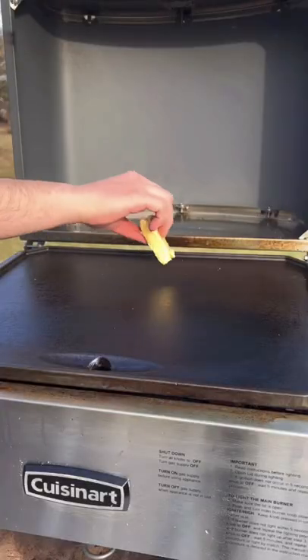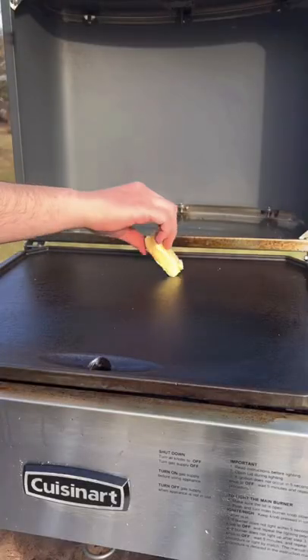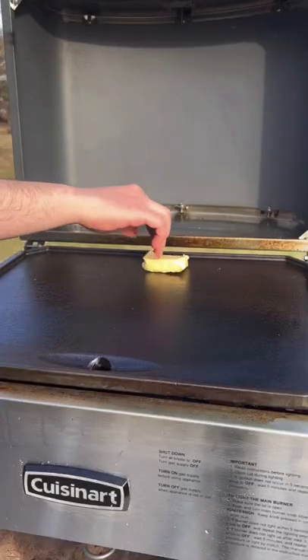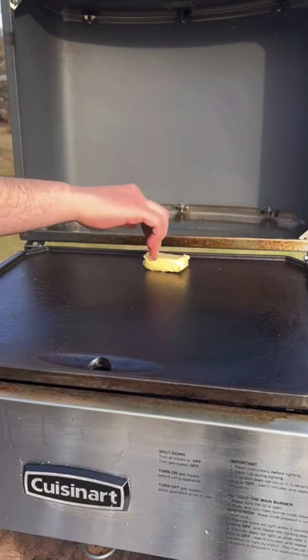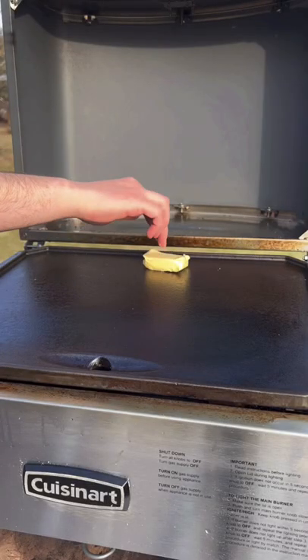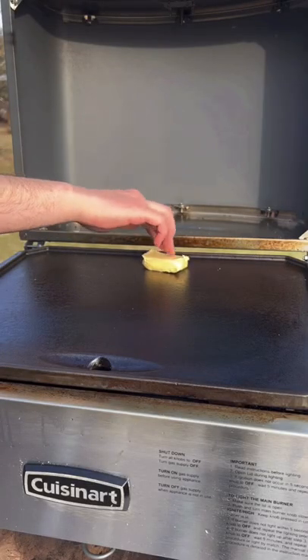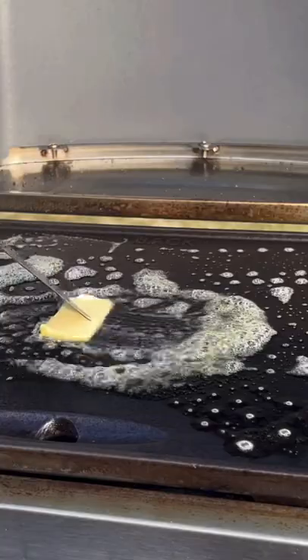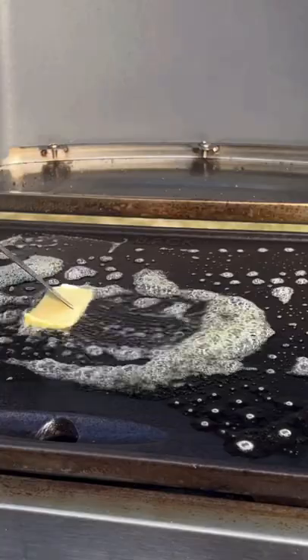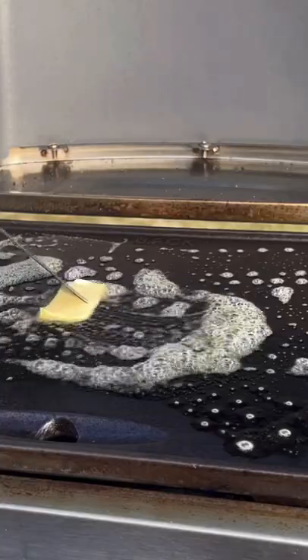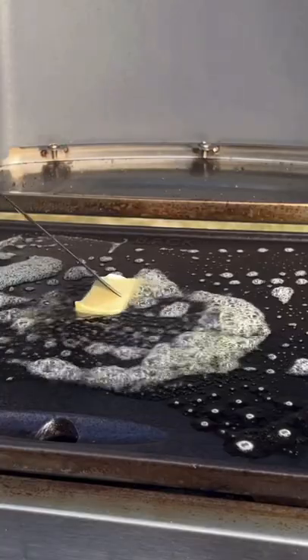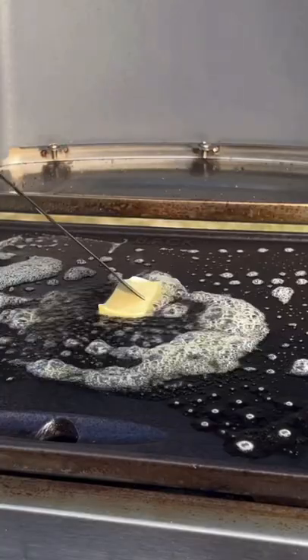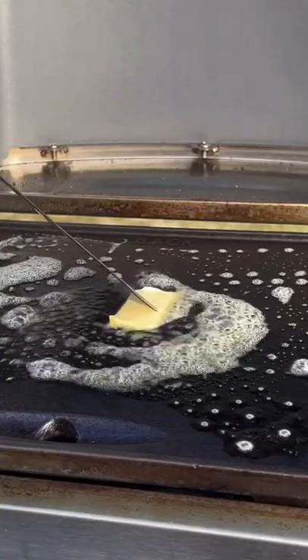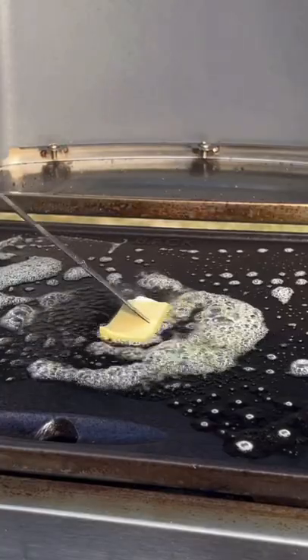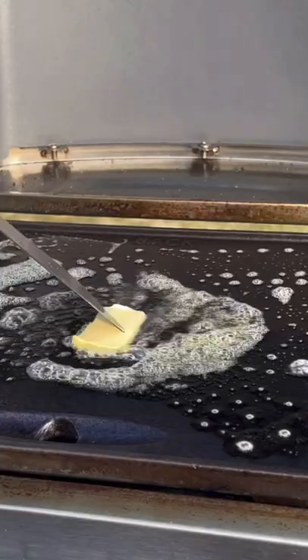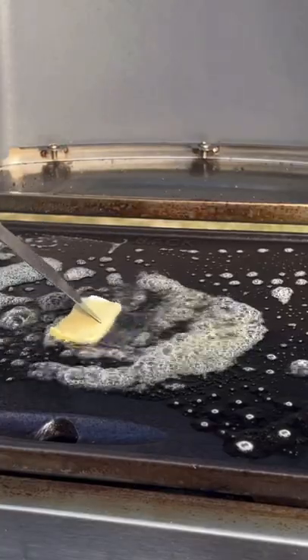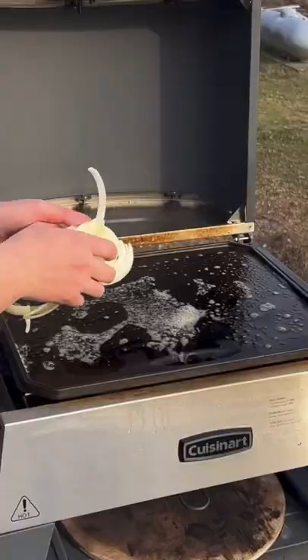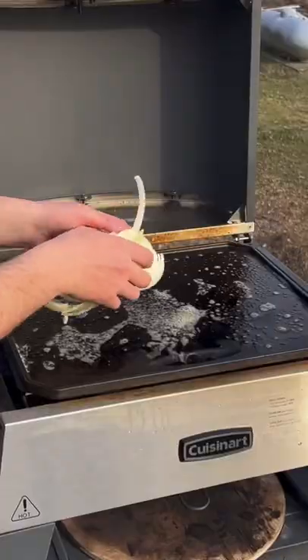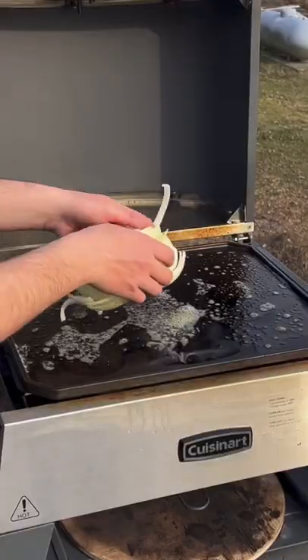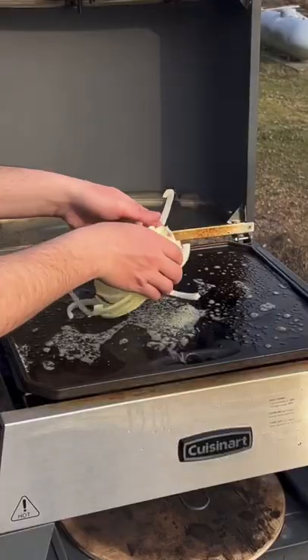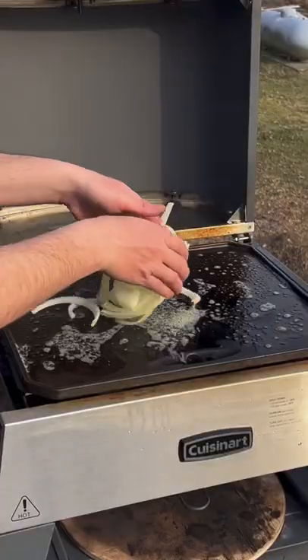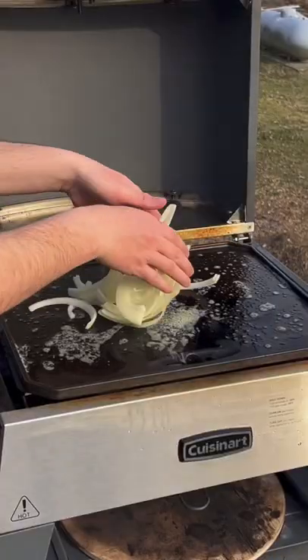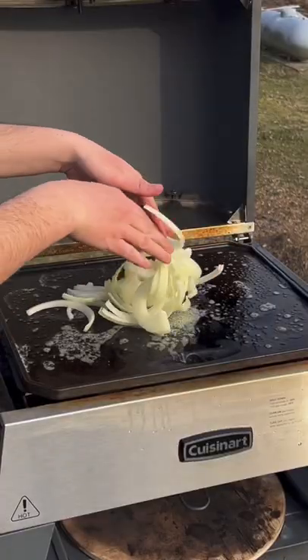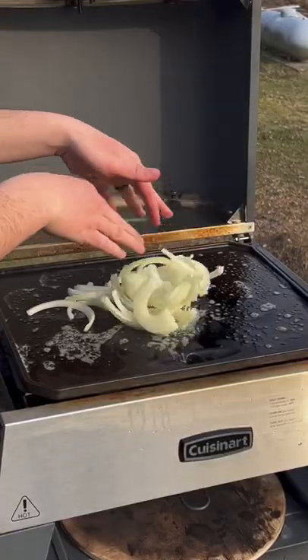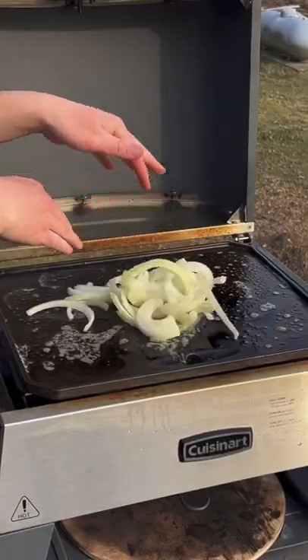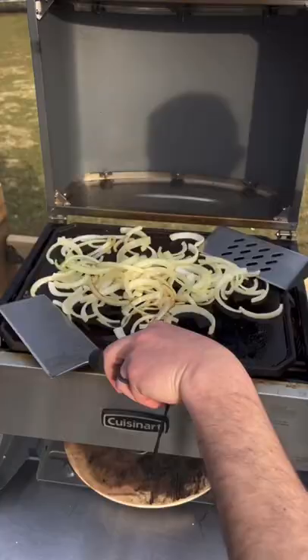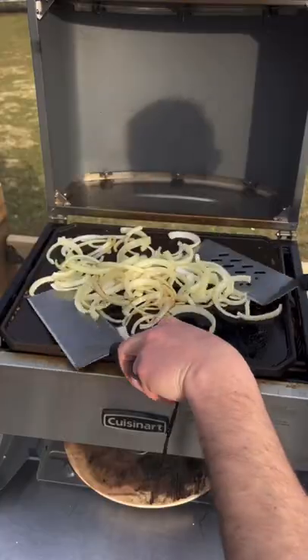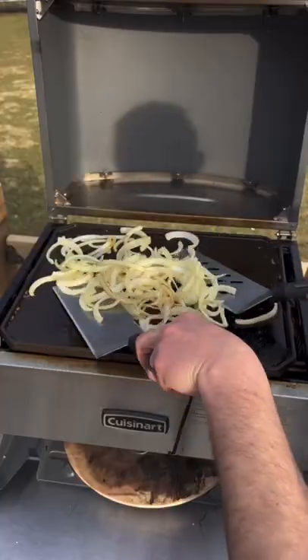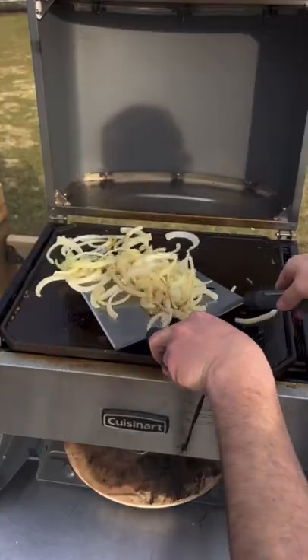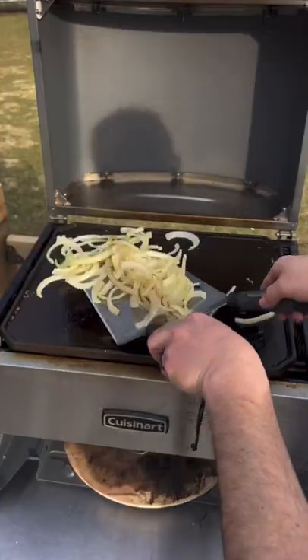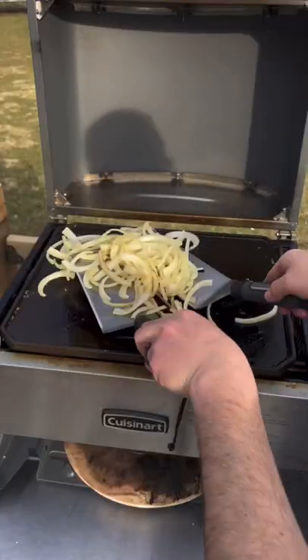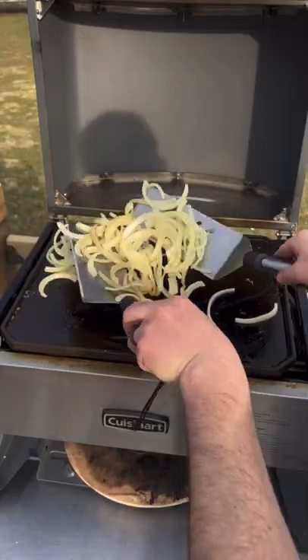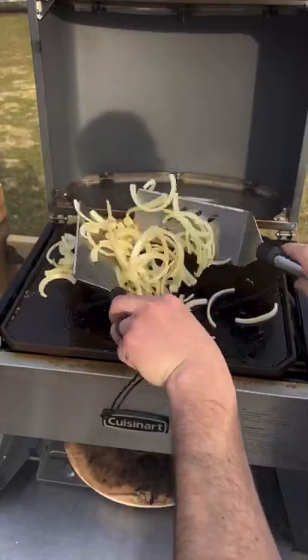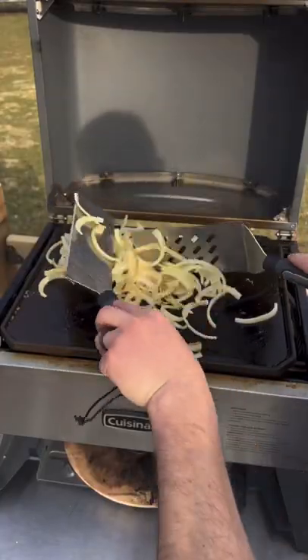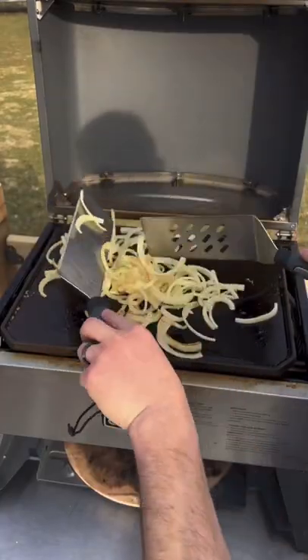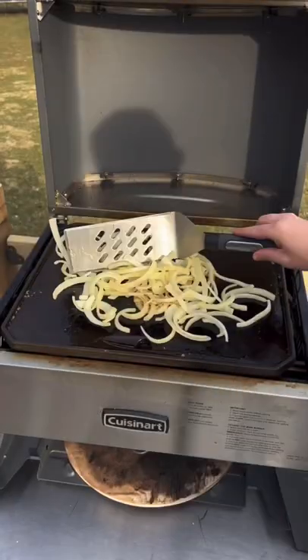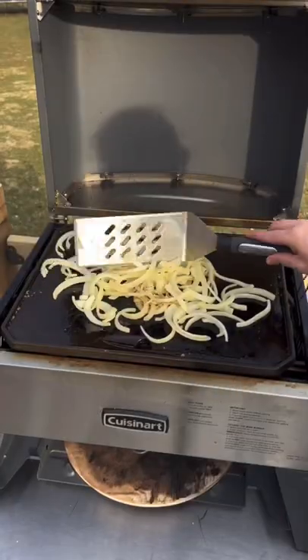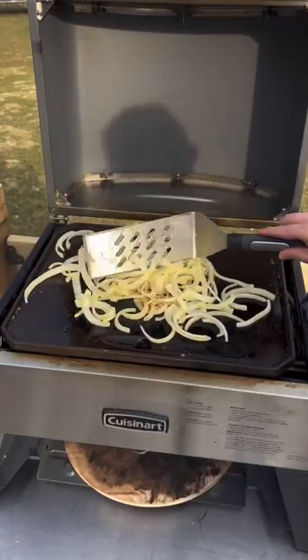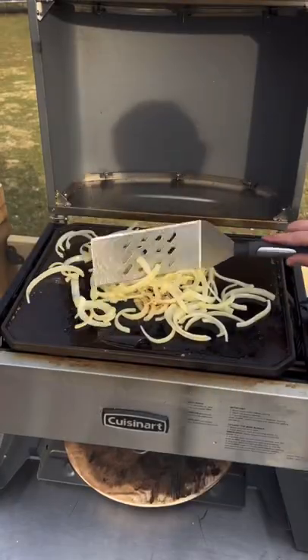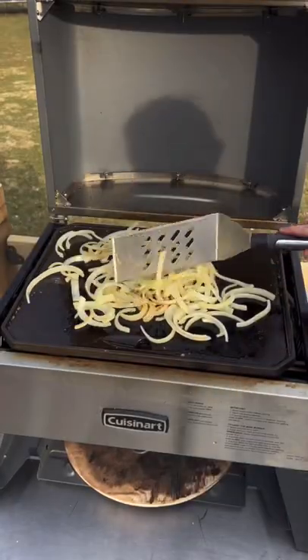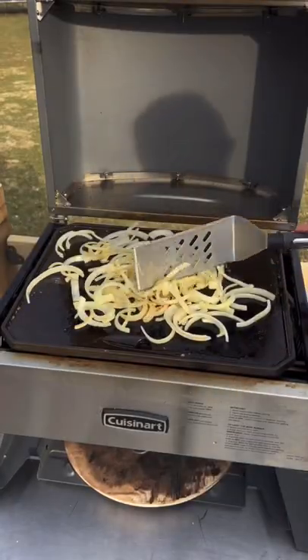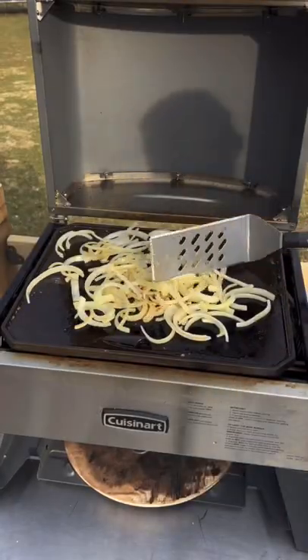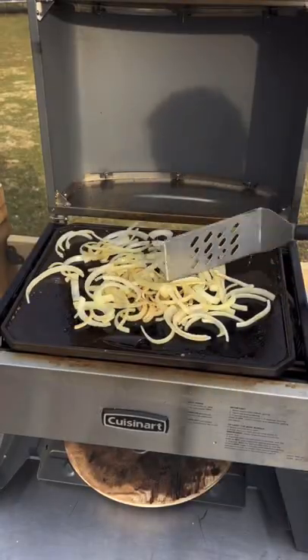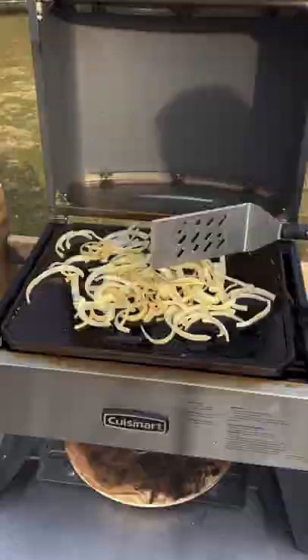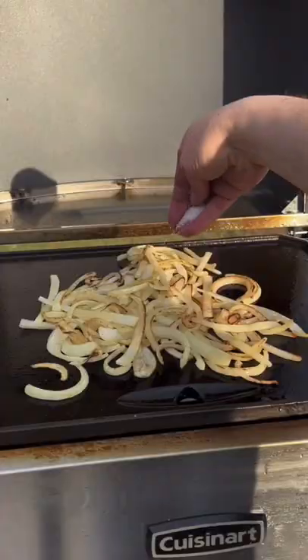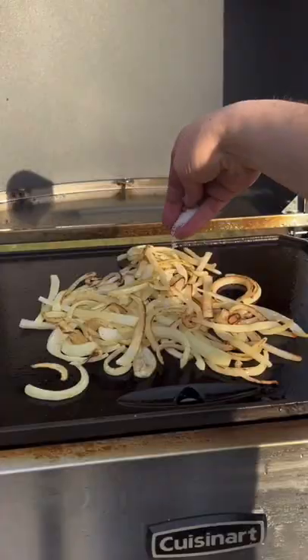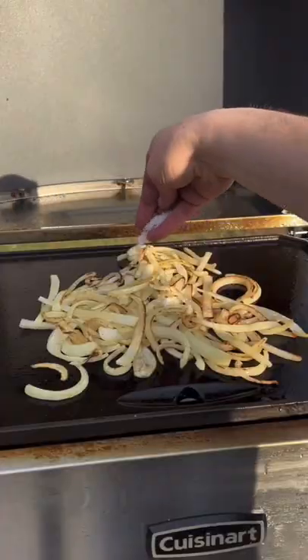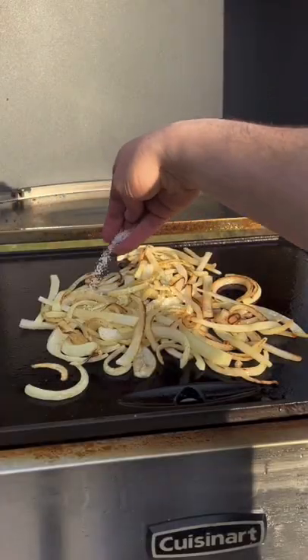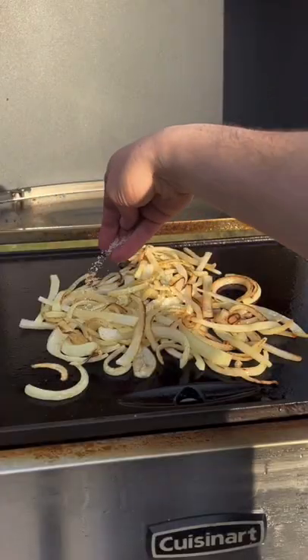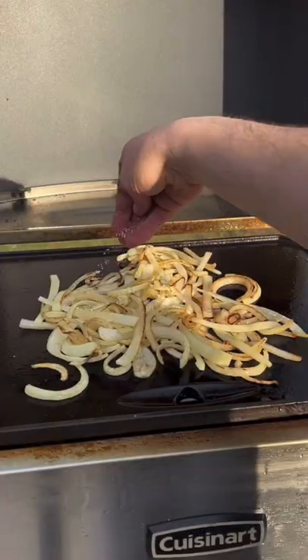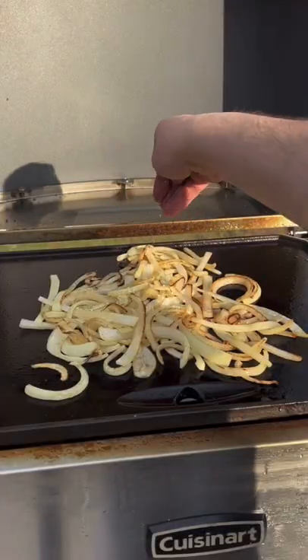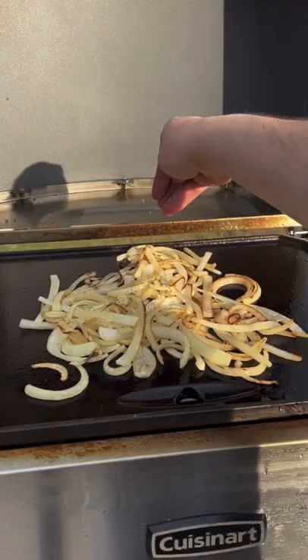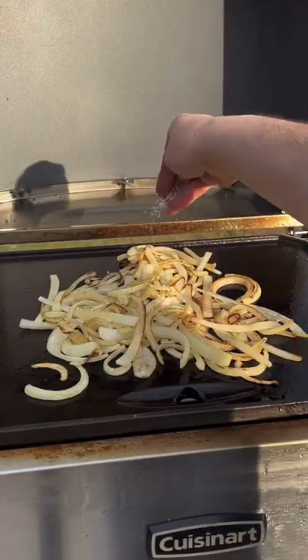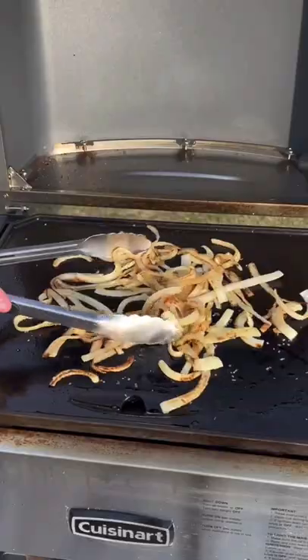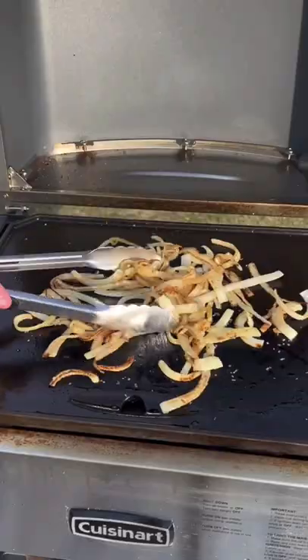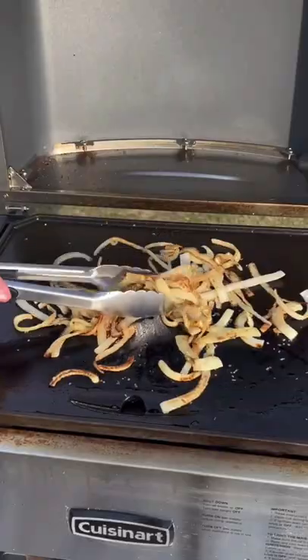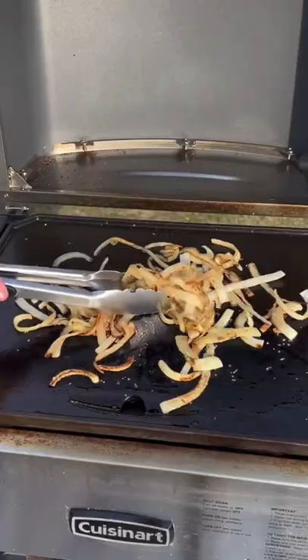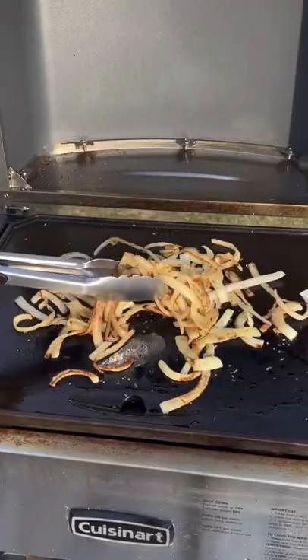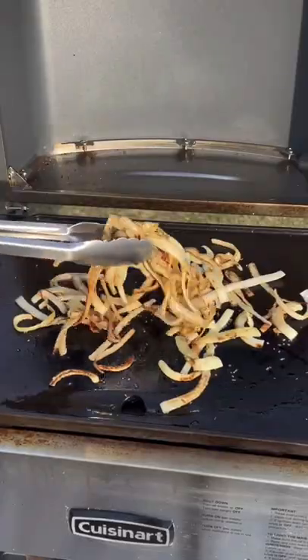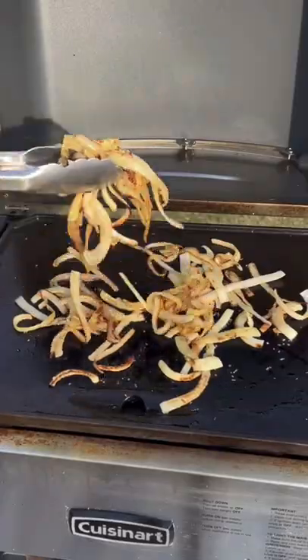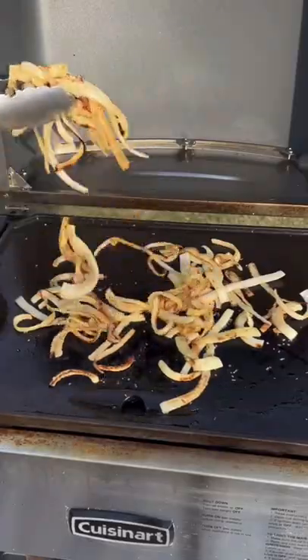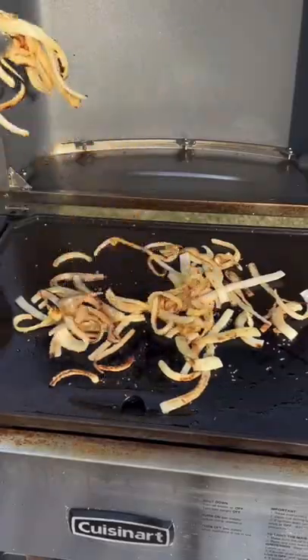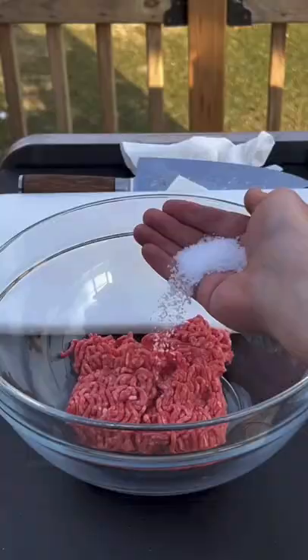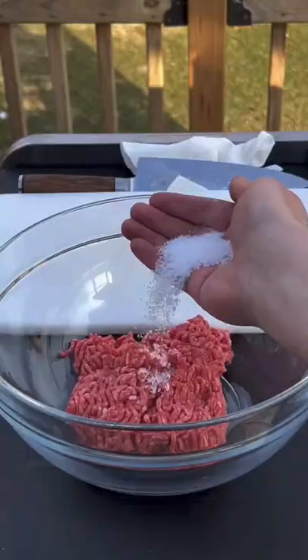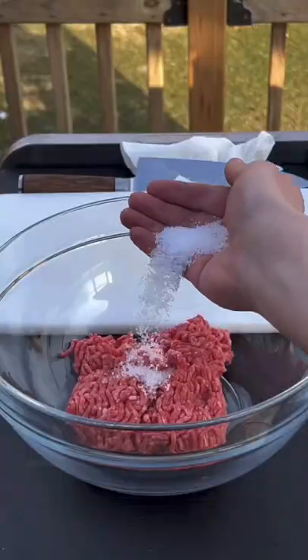We're going to hit it with some butter, let that melt, and then get some onion down. Sauté it, salt it, and then remove it.